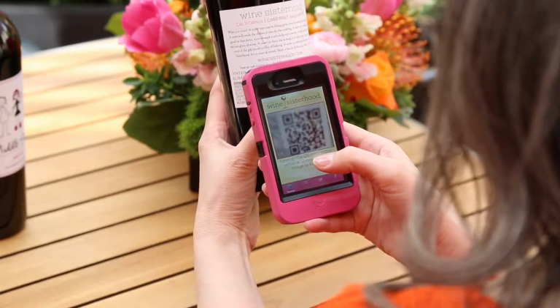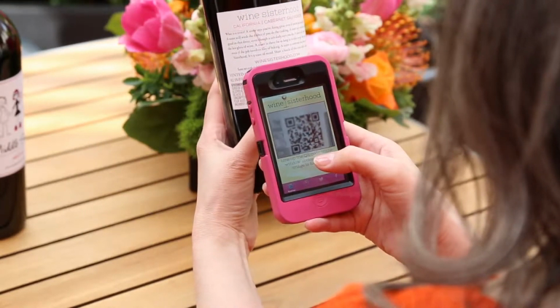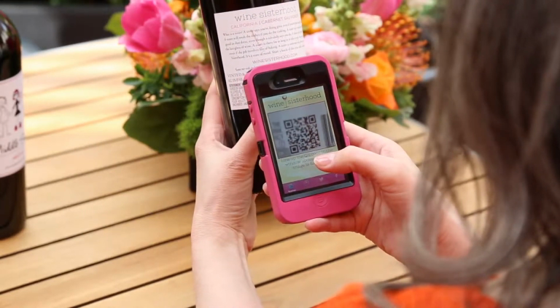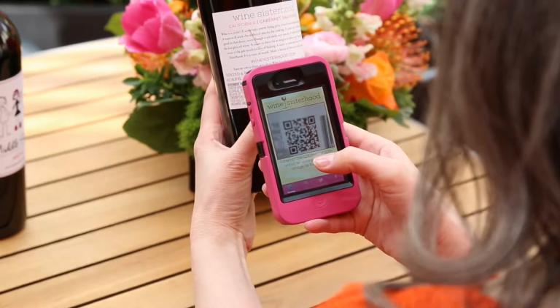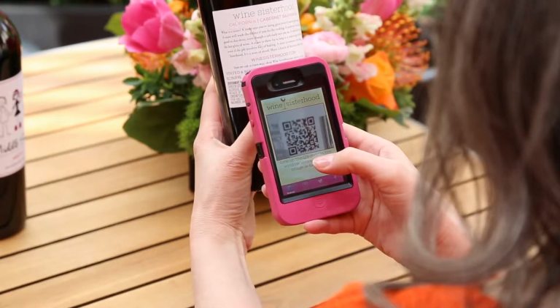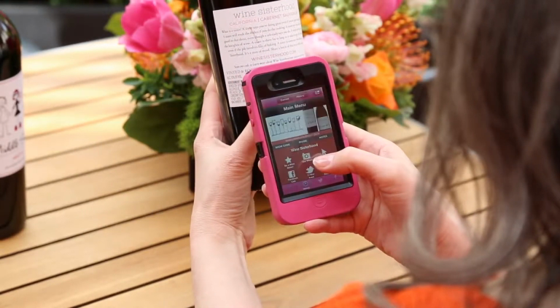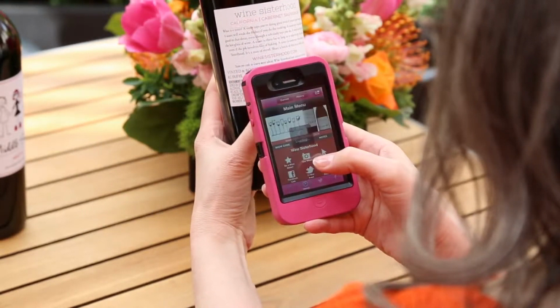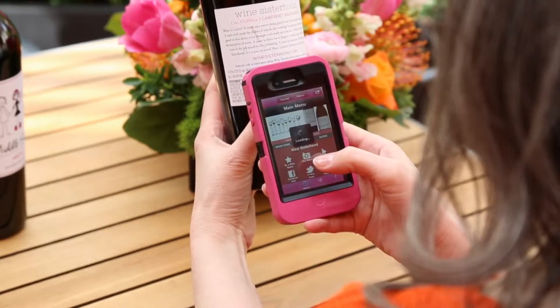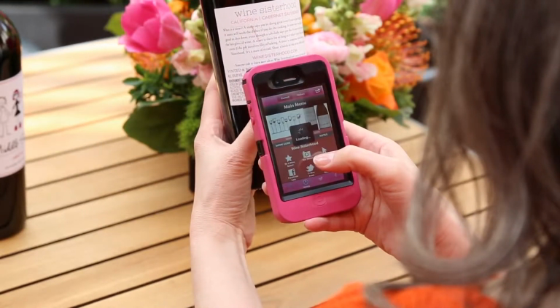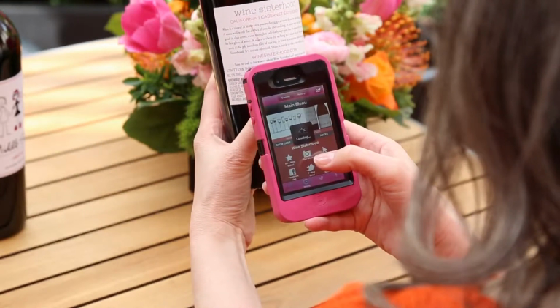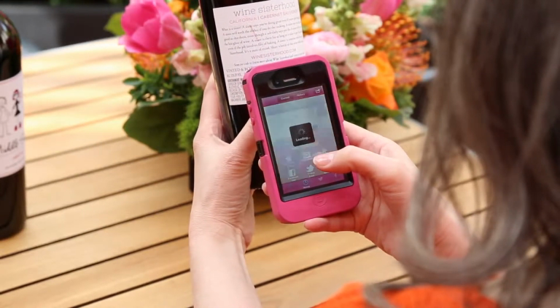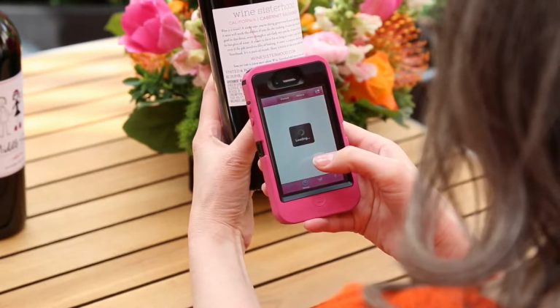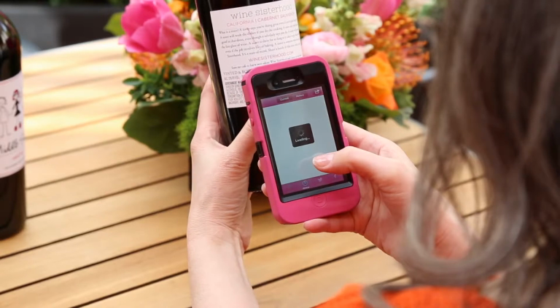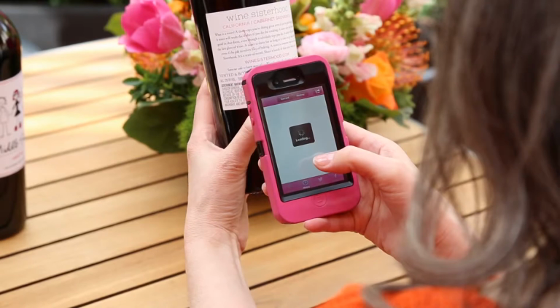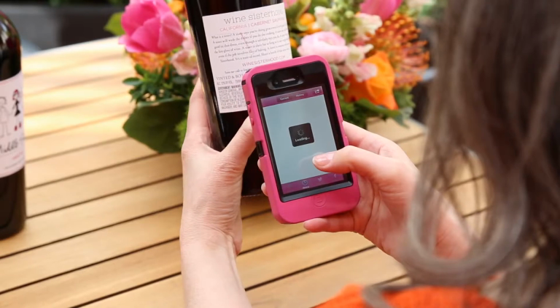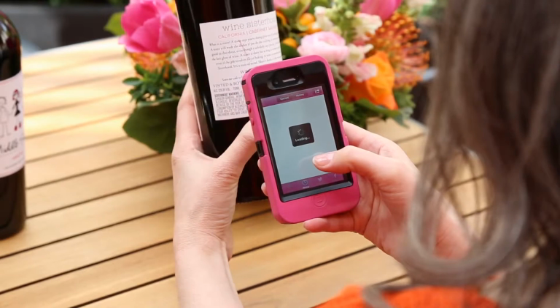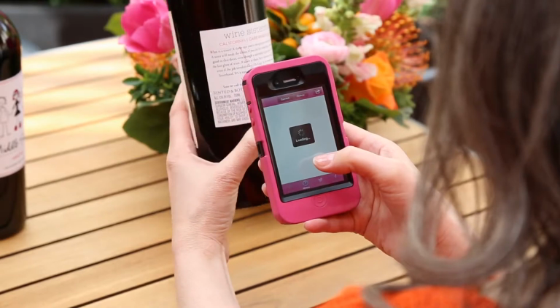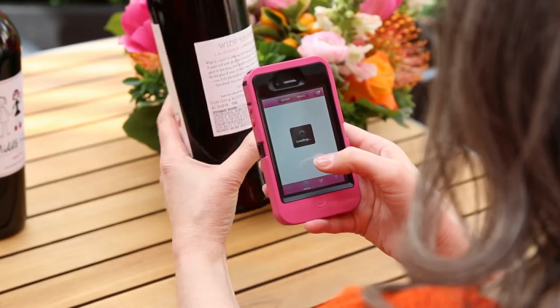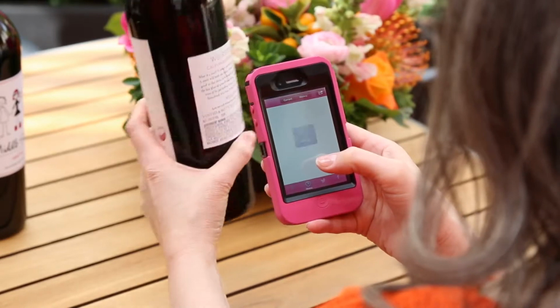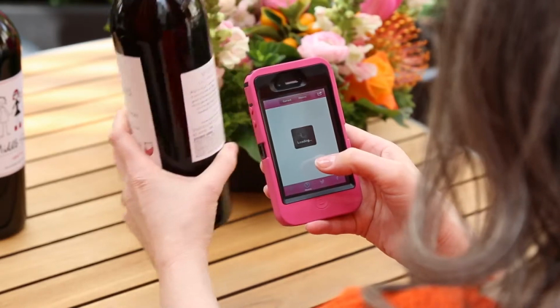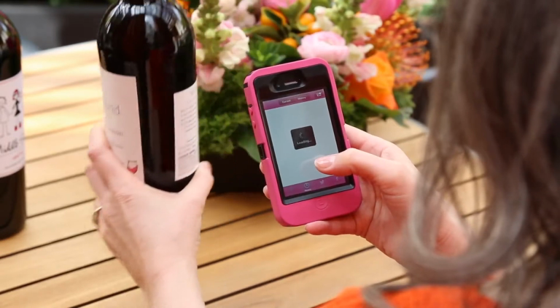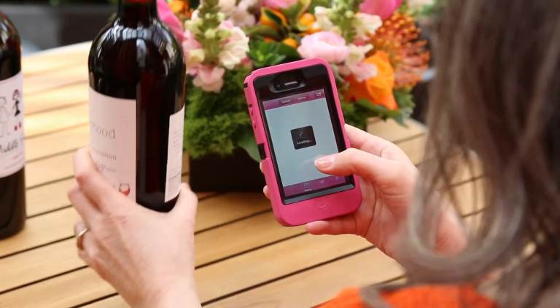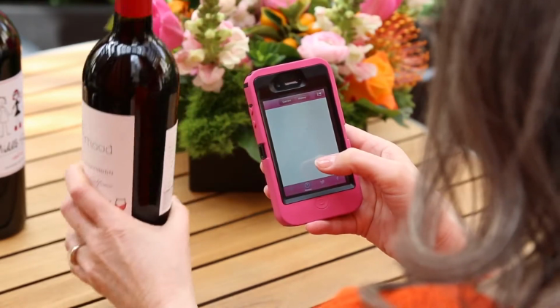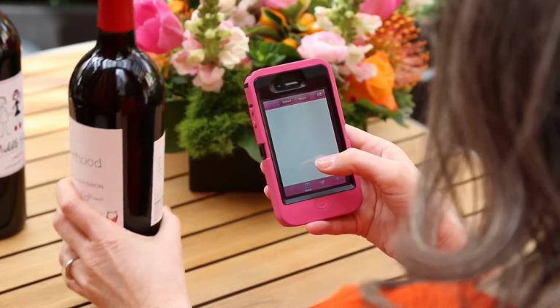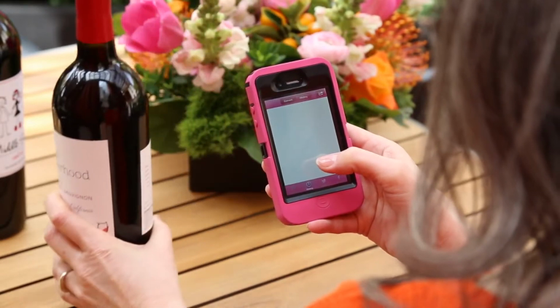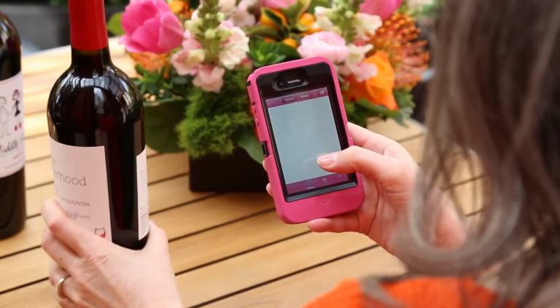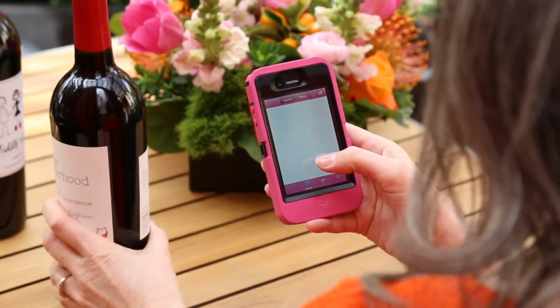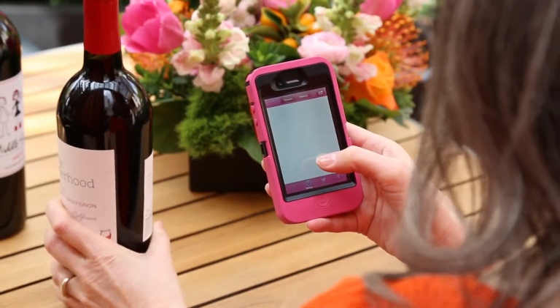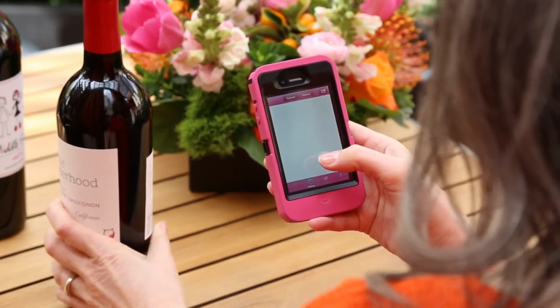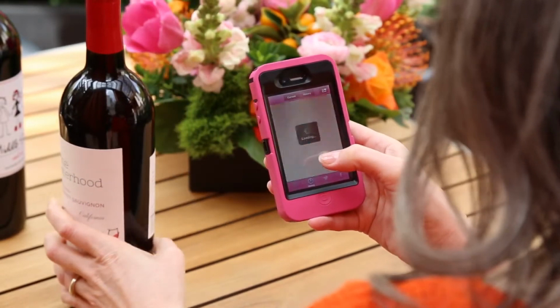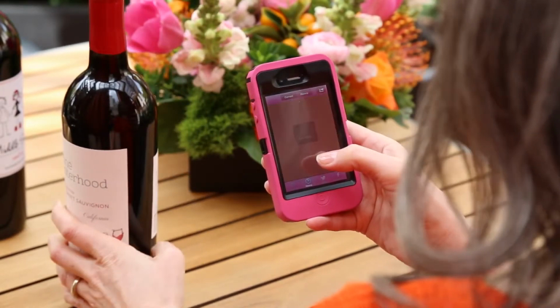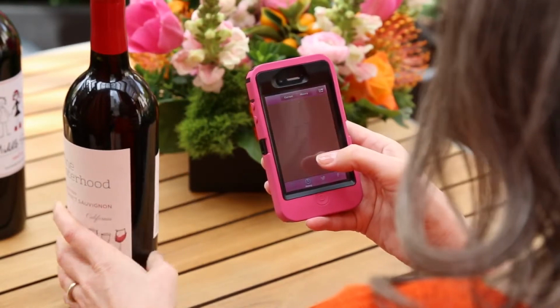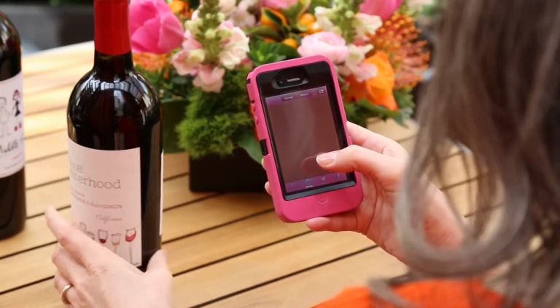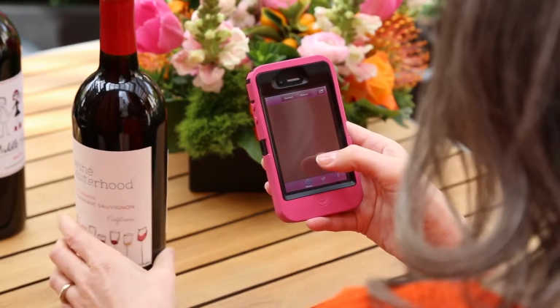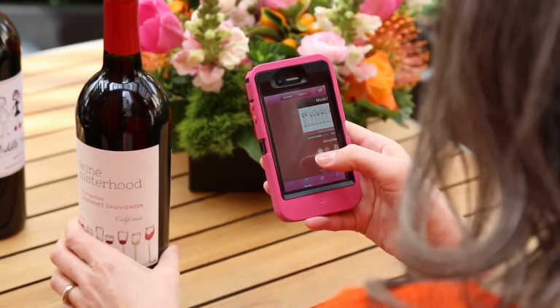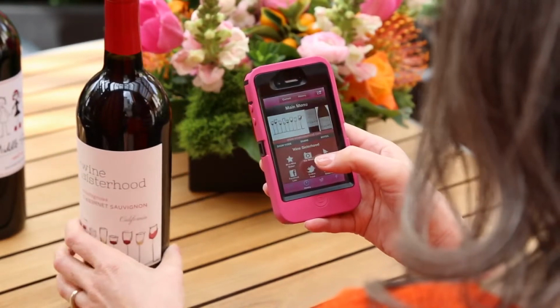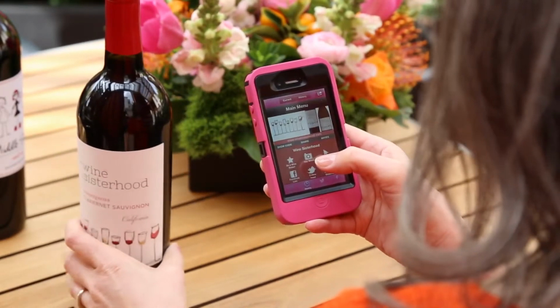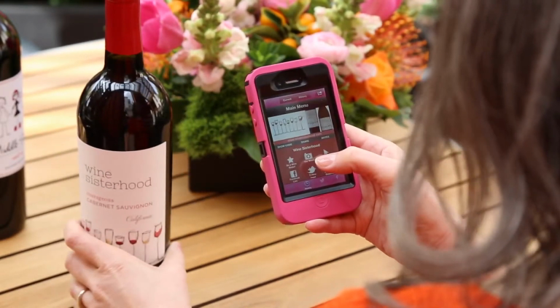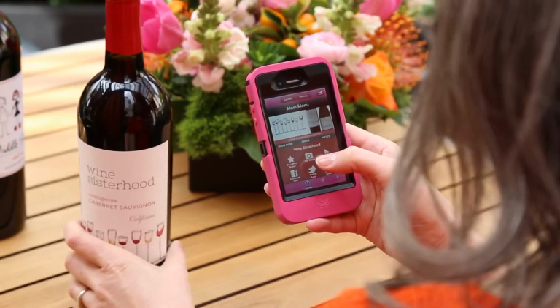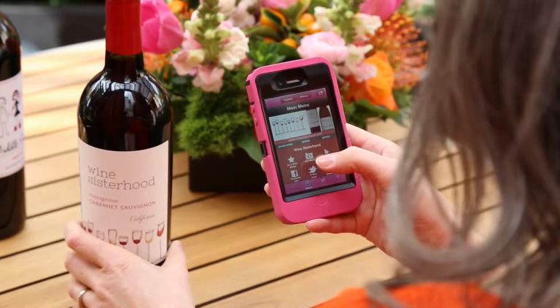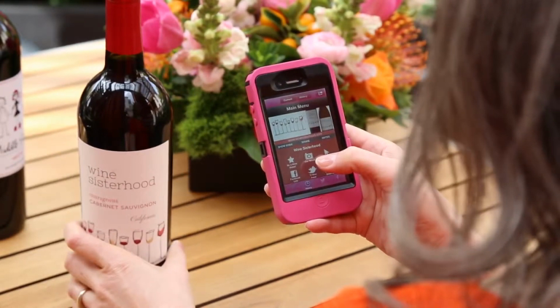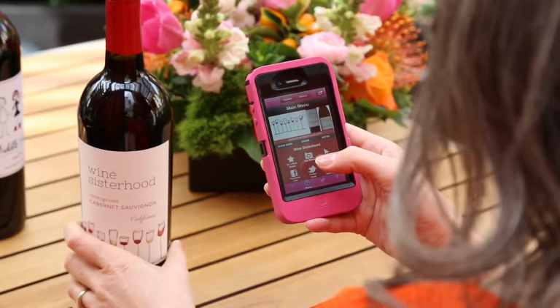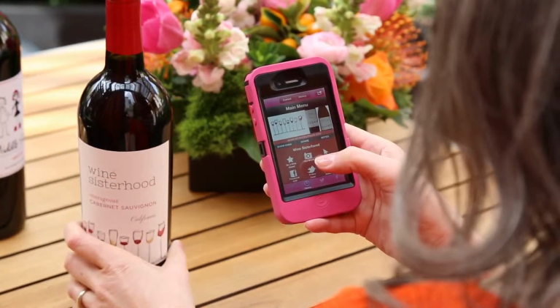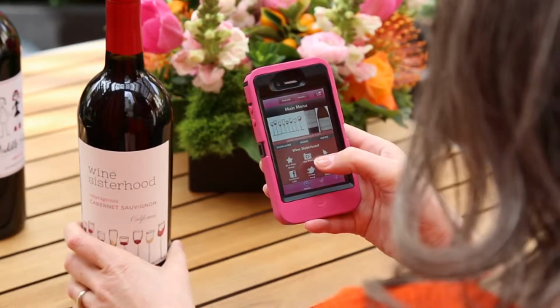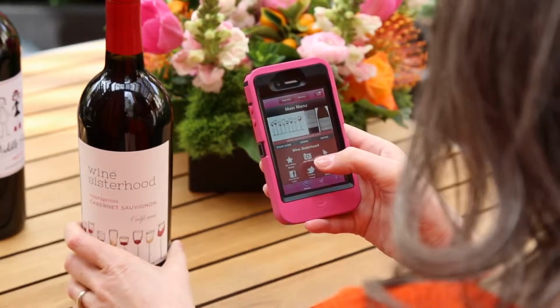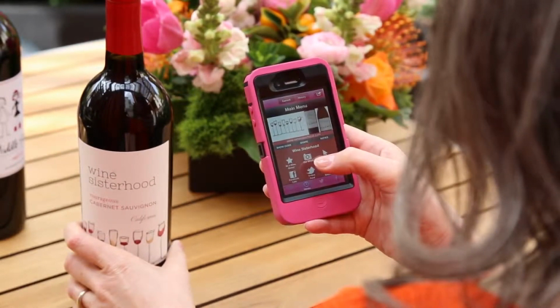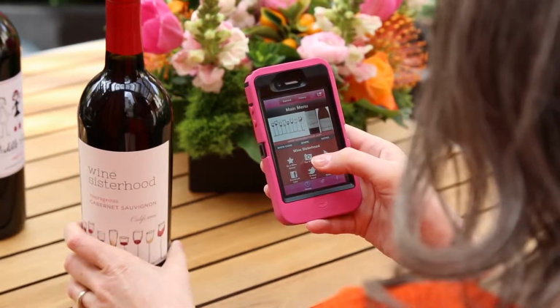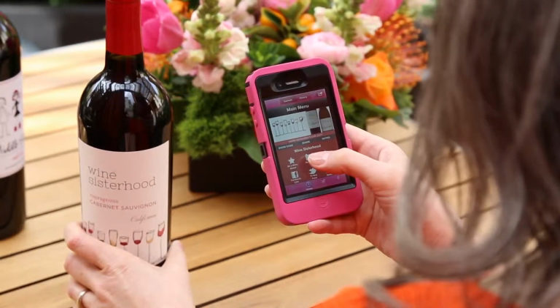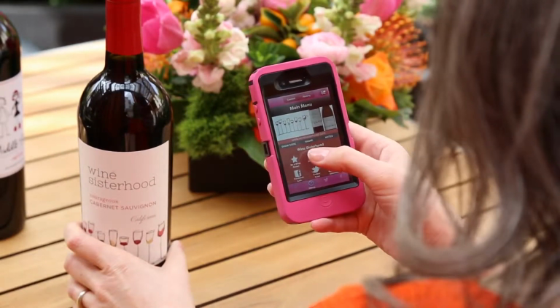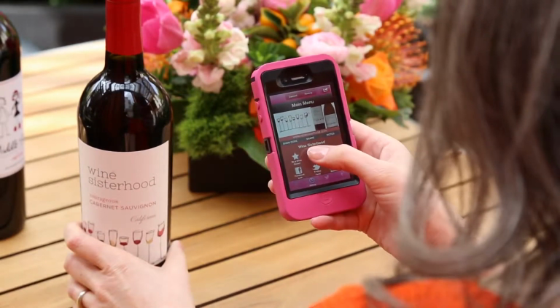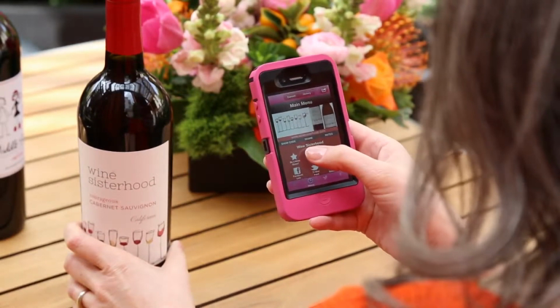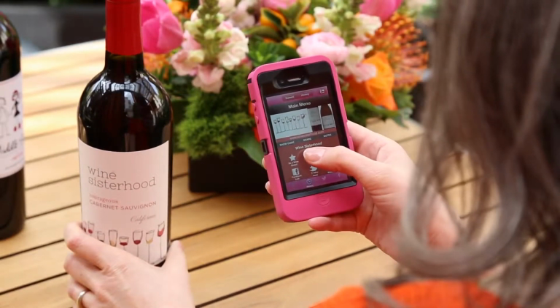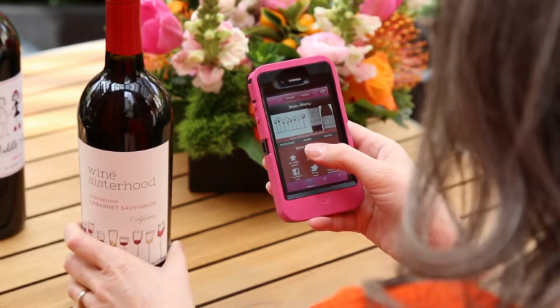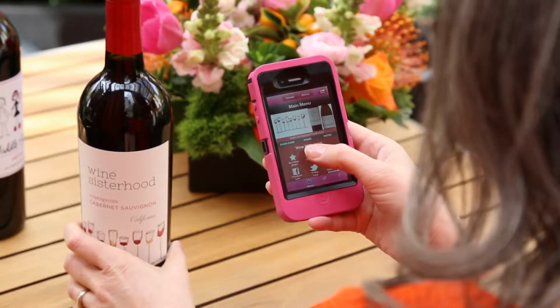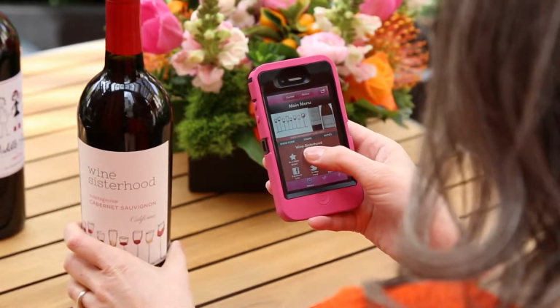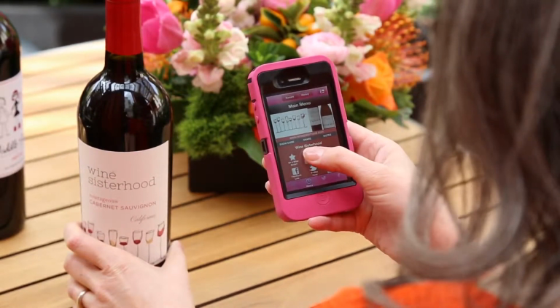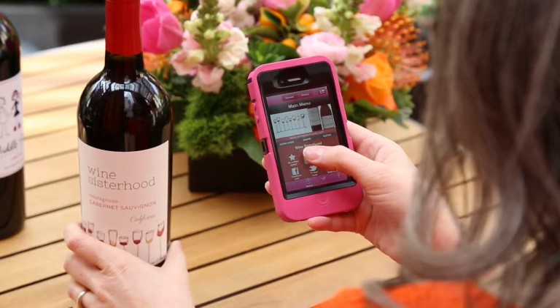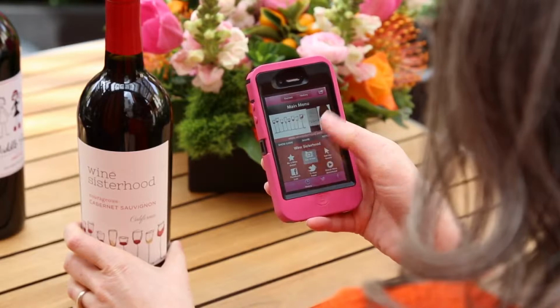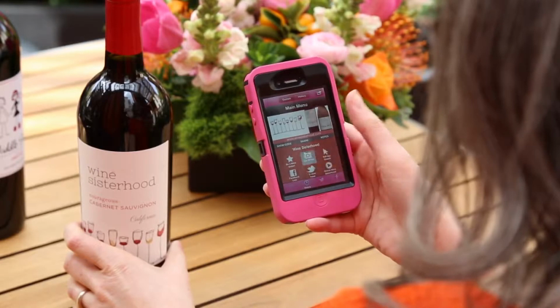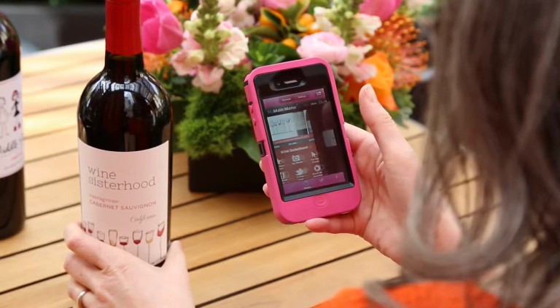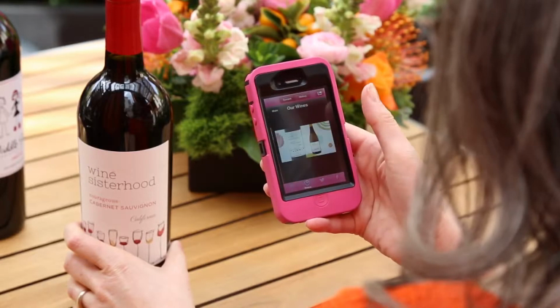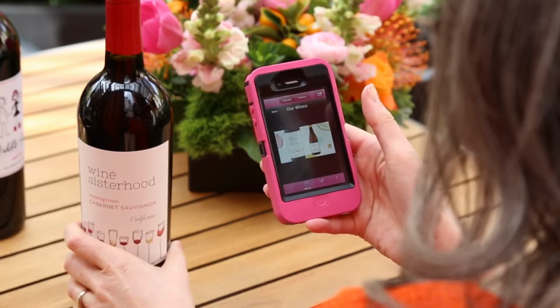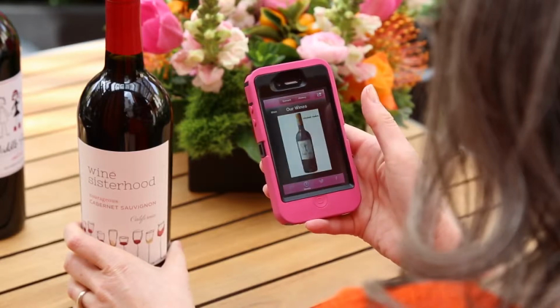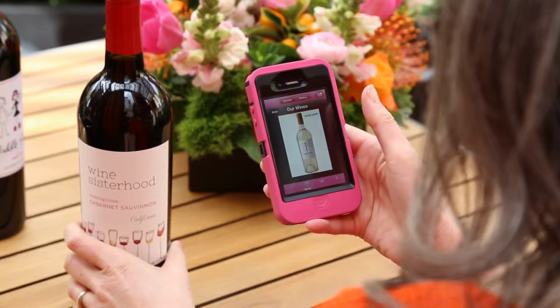Once you do, it will take you to a destination. In this case, a special website designed specifically for our wine.